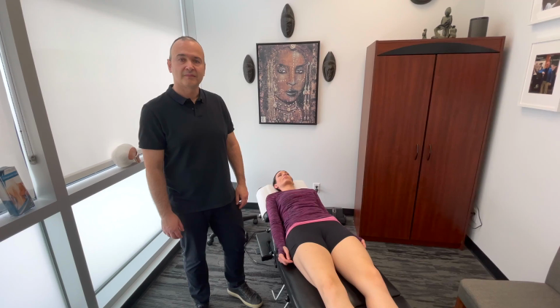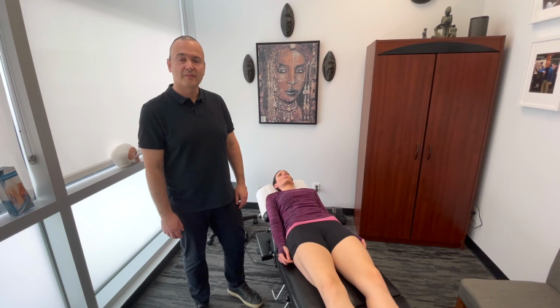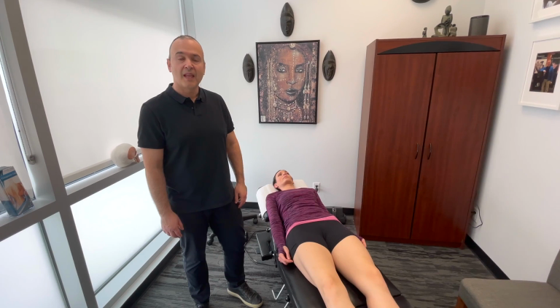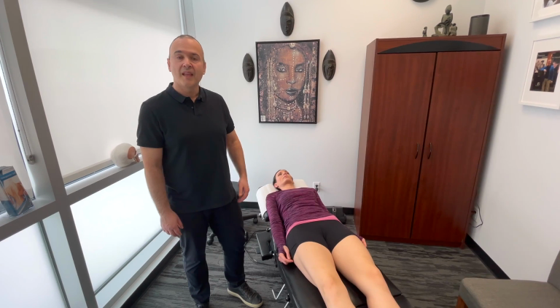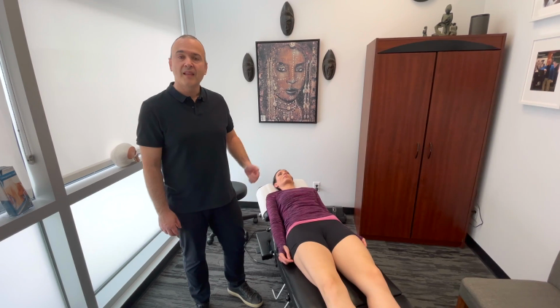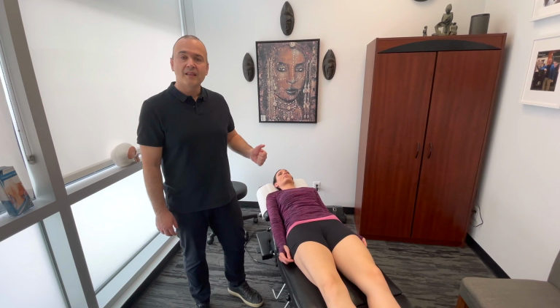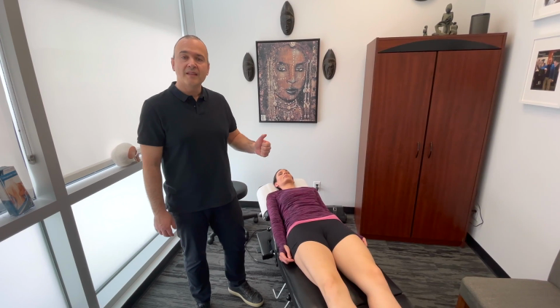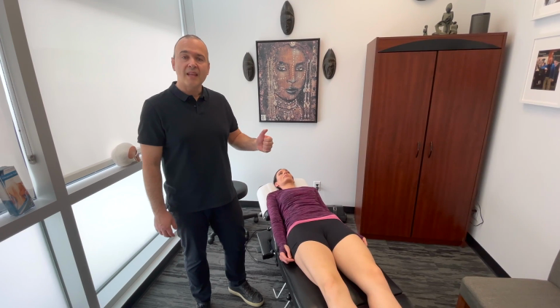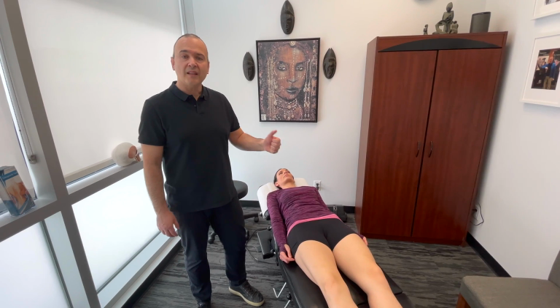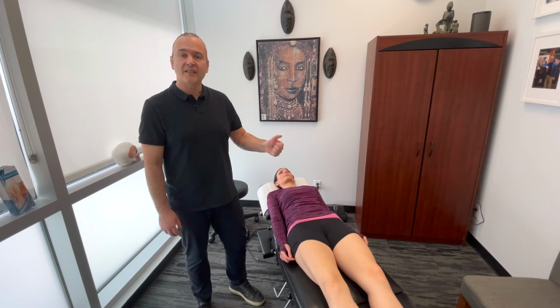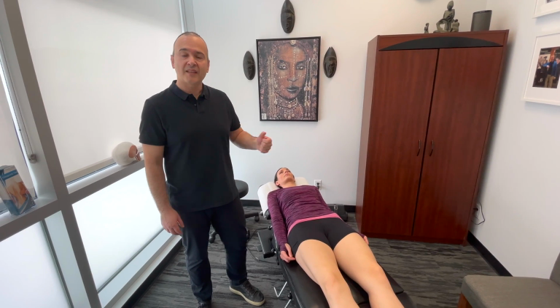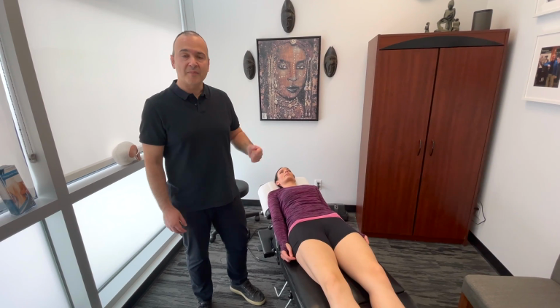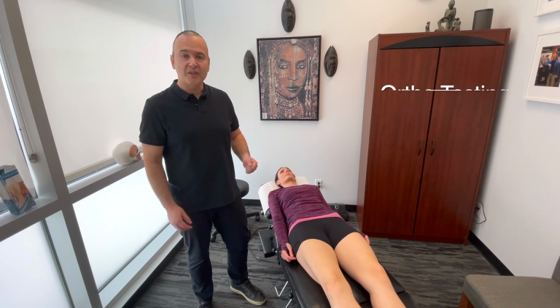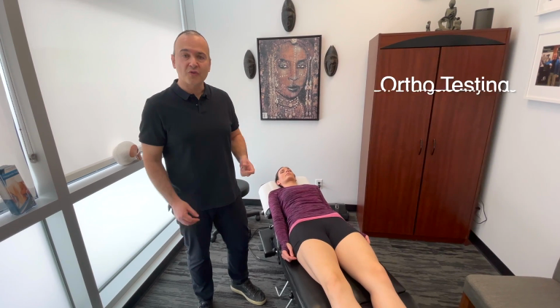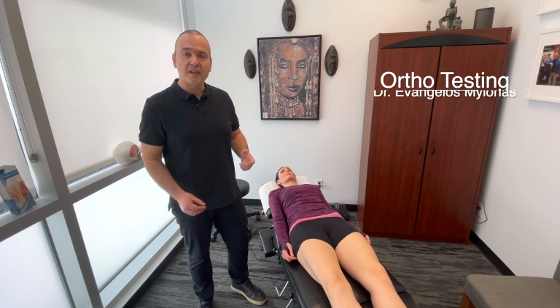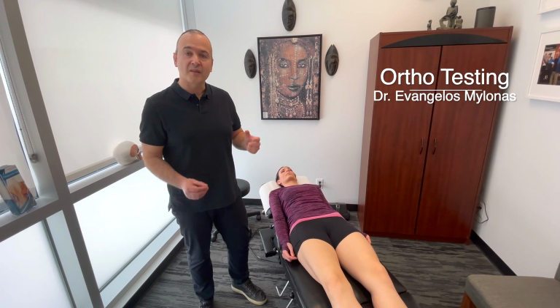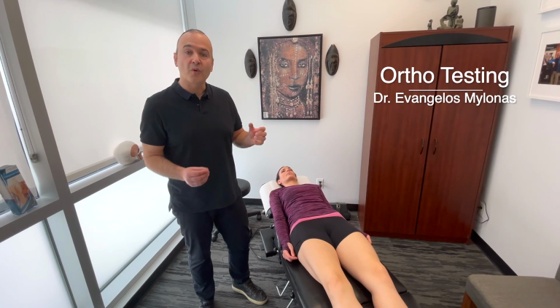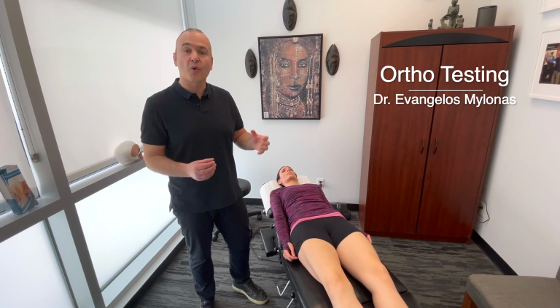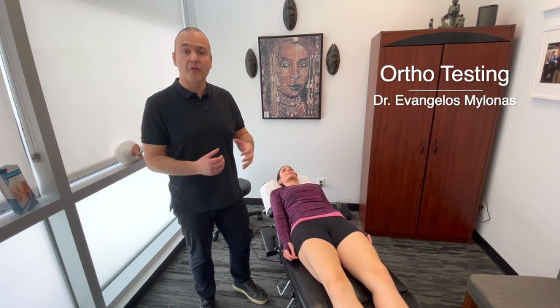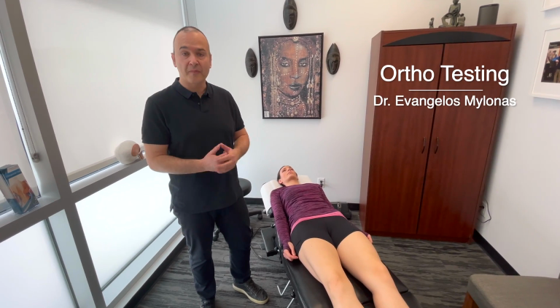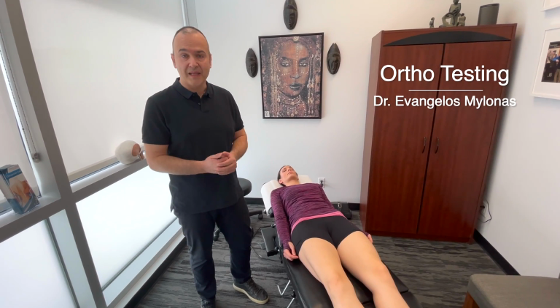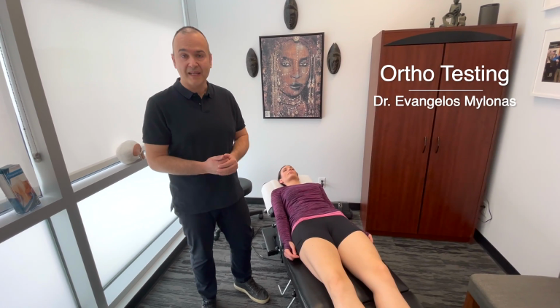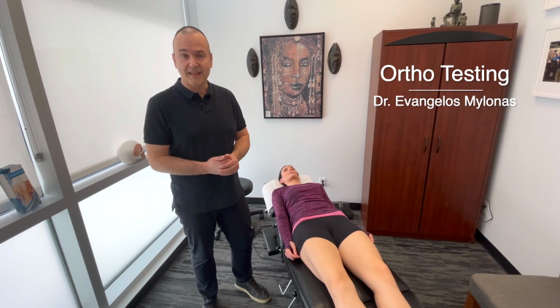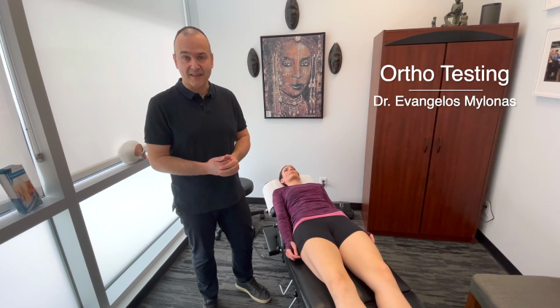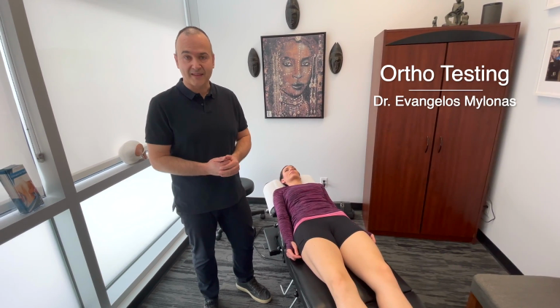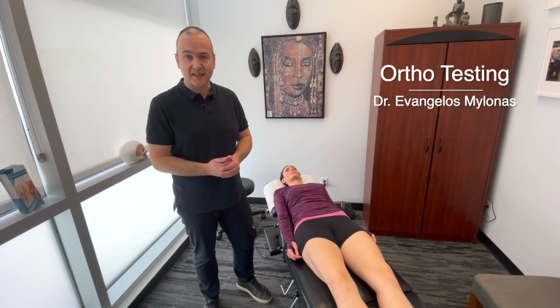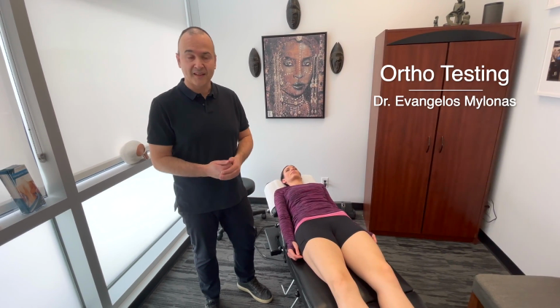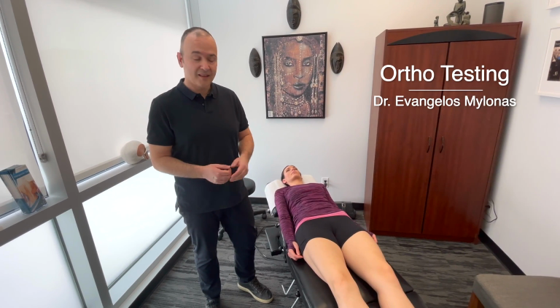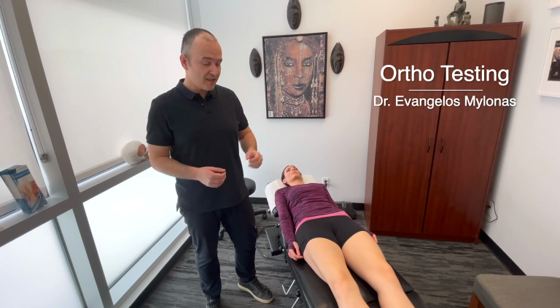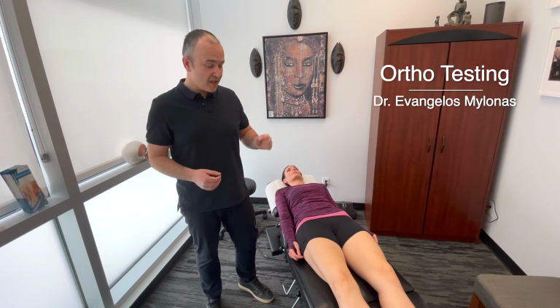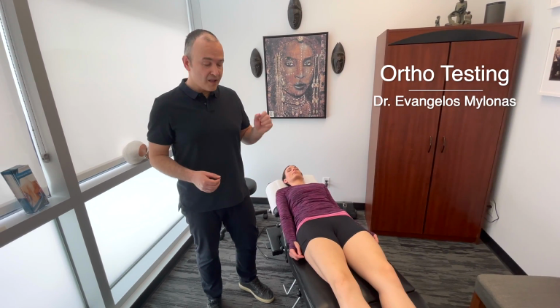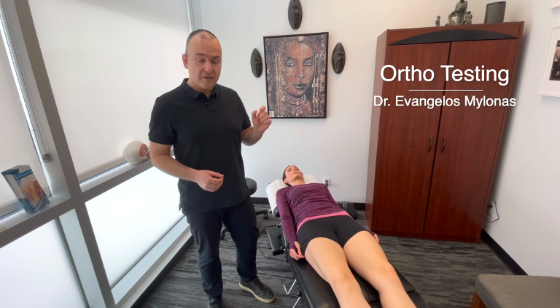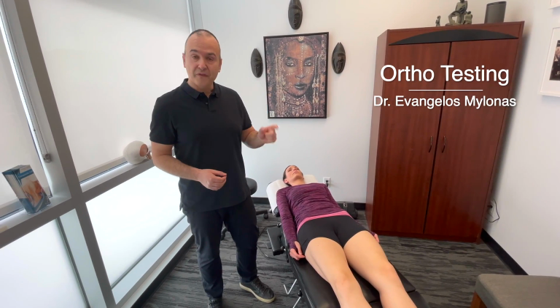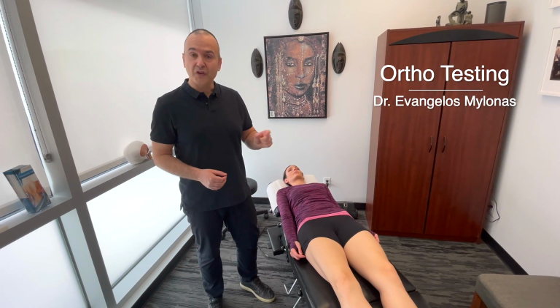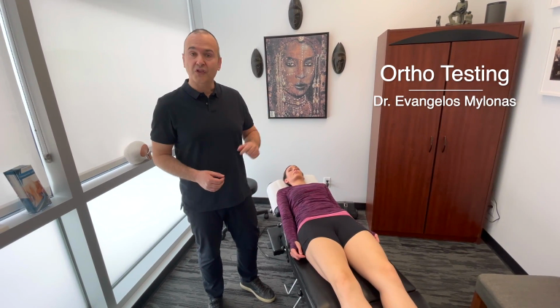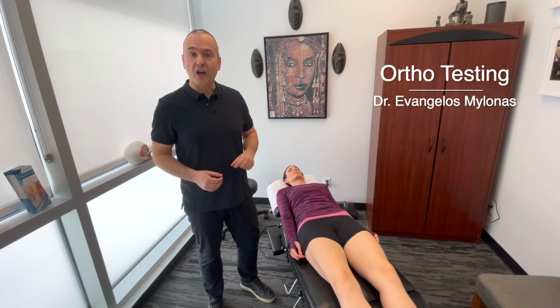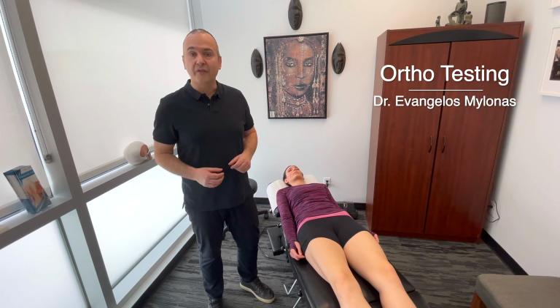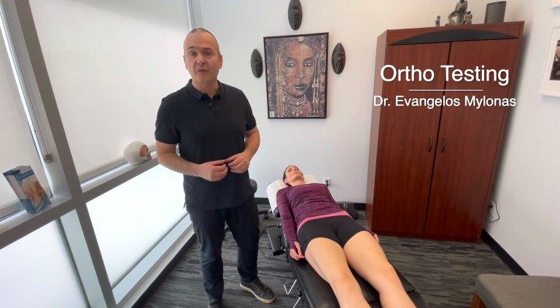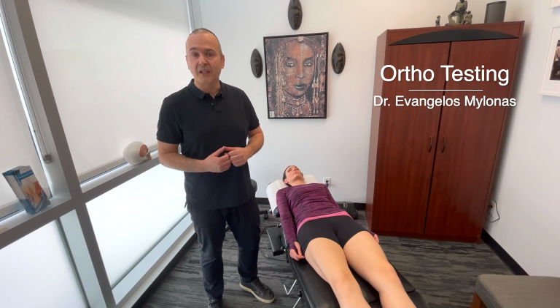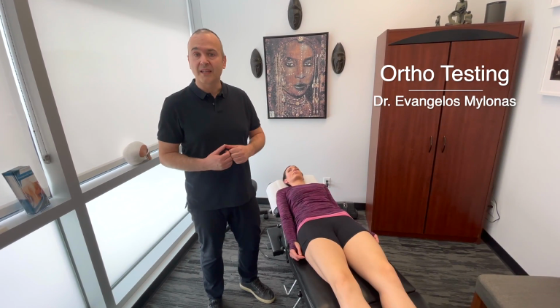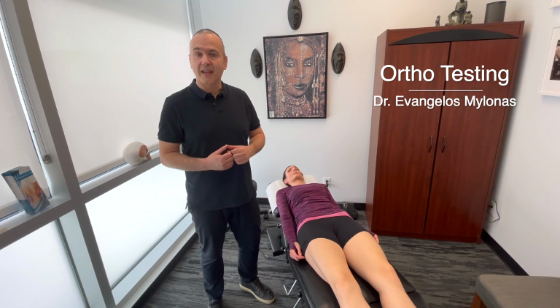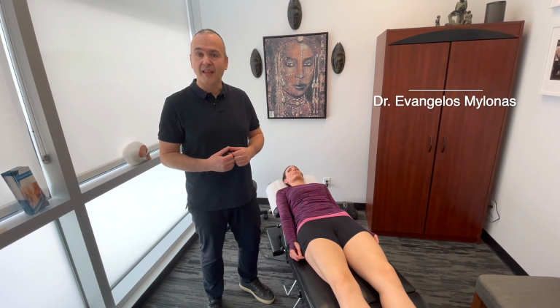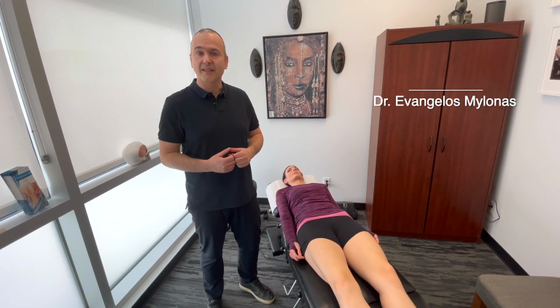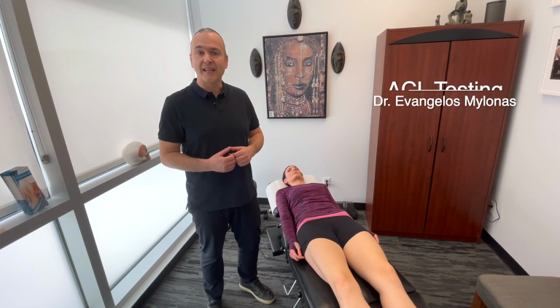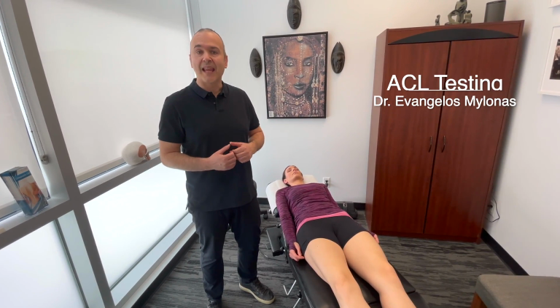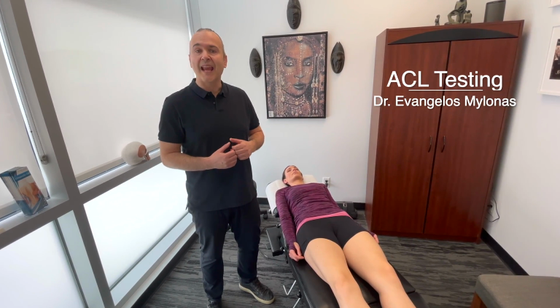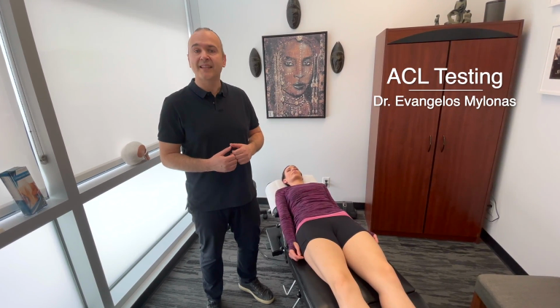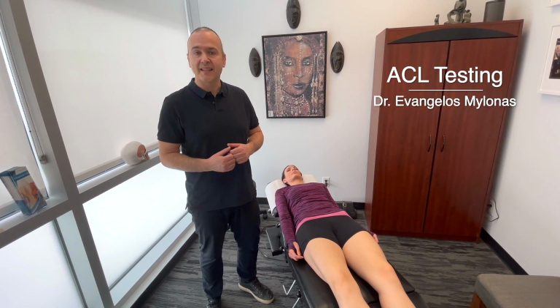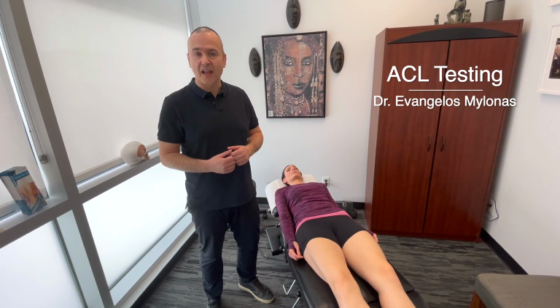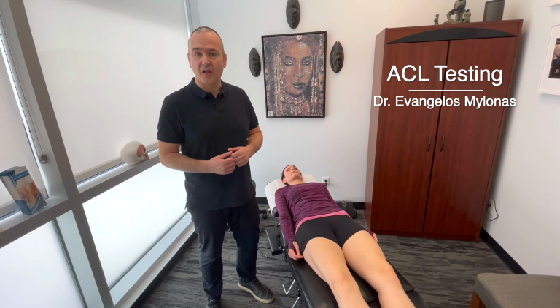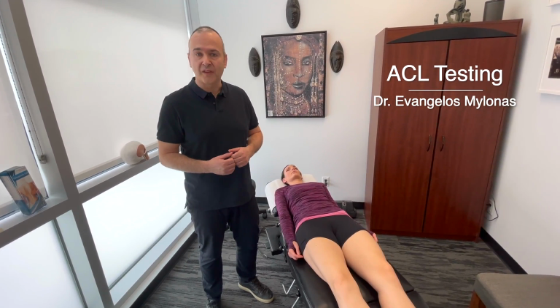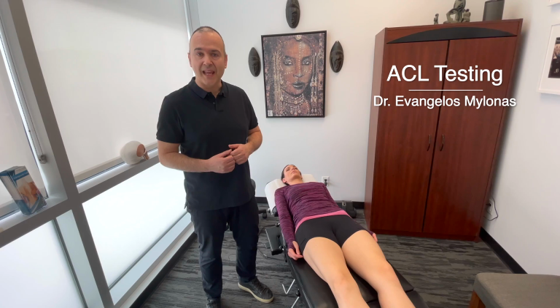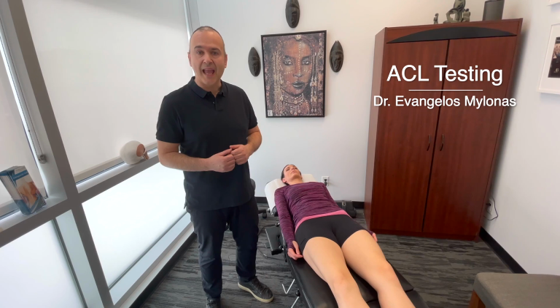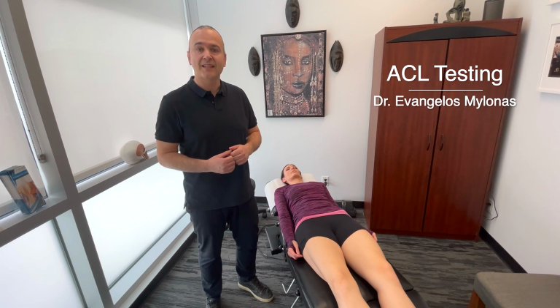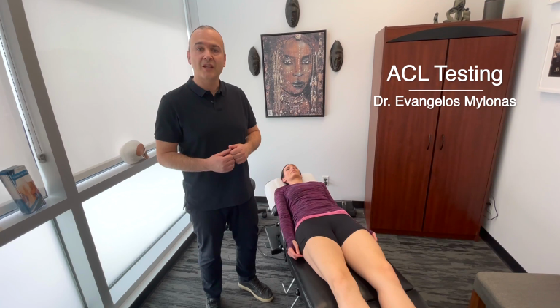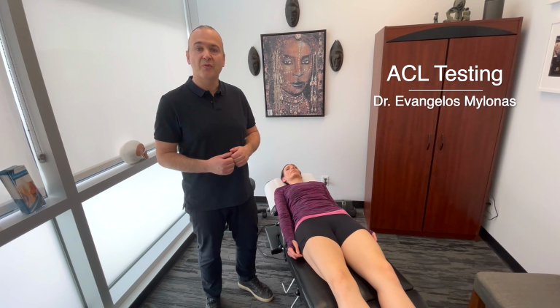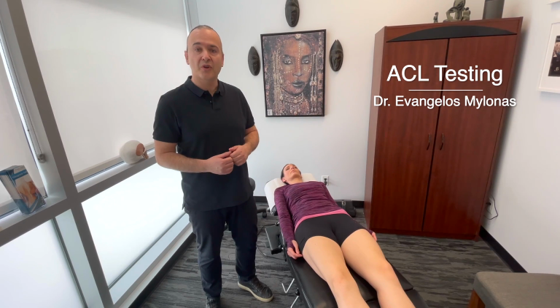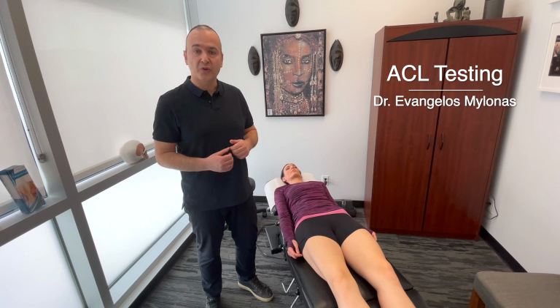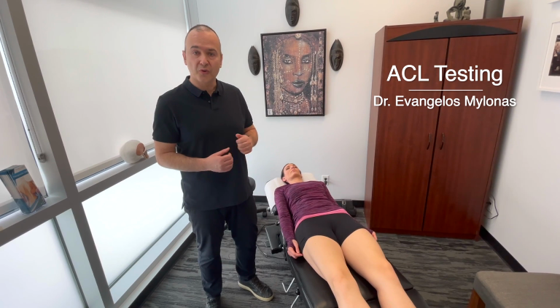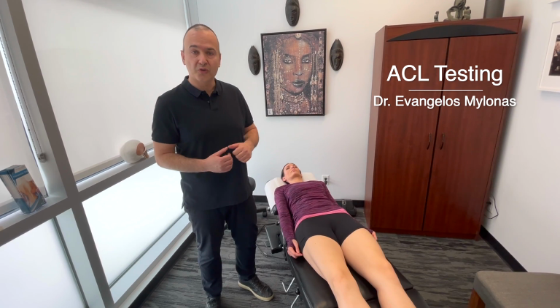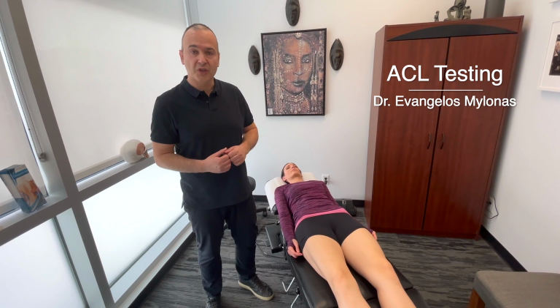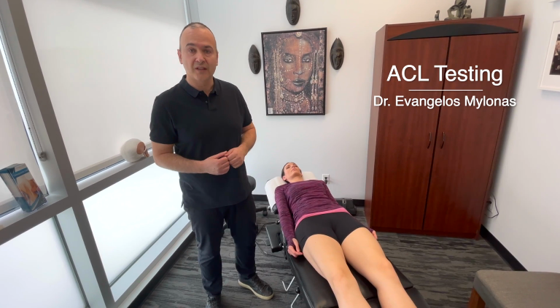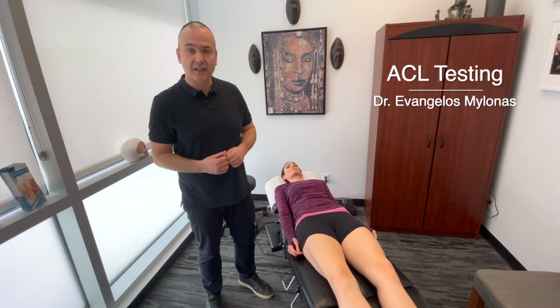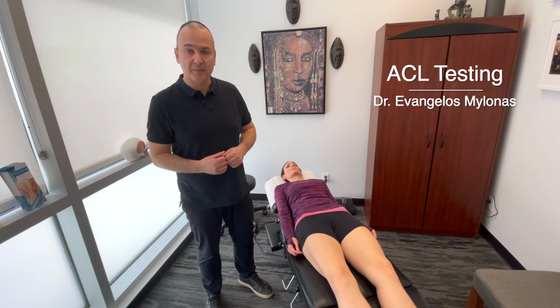Now let's demonstrate some orthopedic testing. First off, we're going to test the ACL, the anterior cruciate ligament.